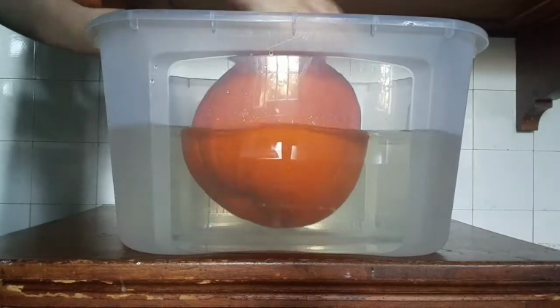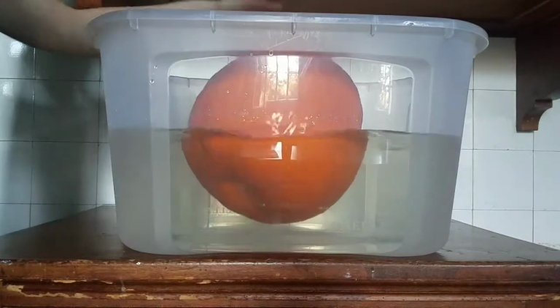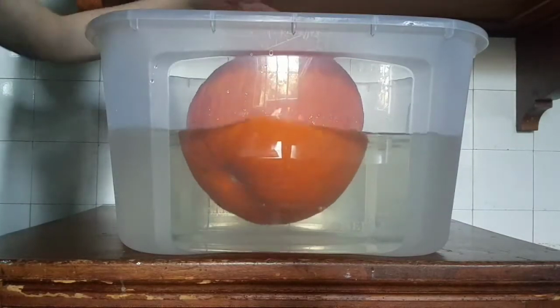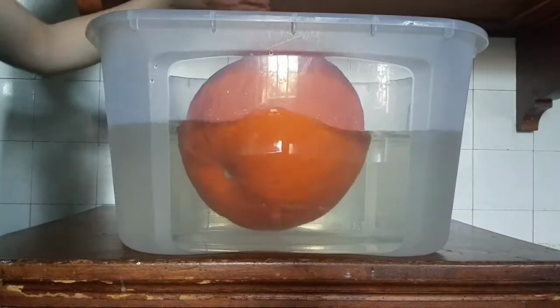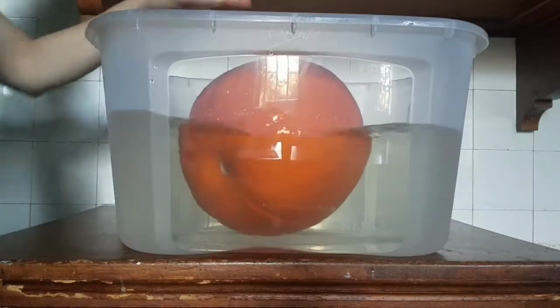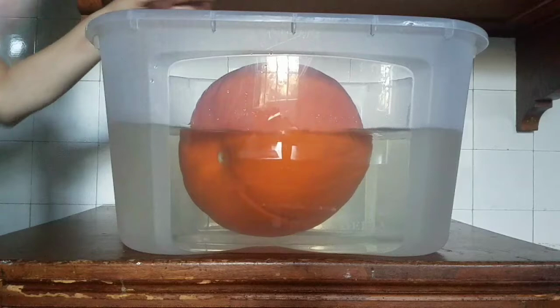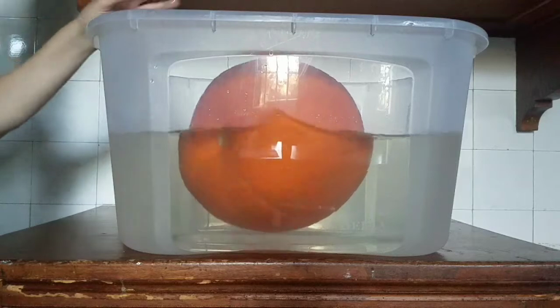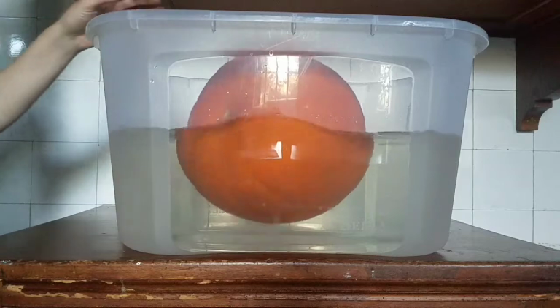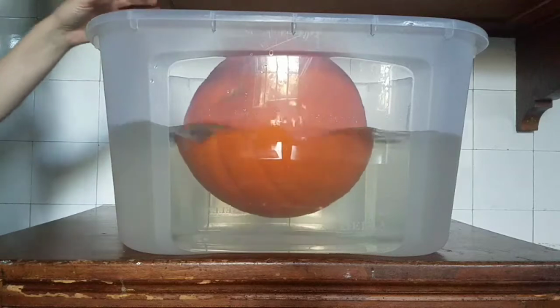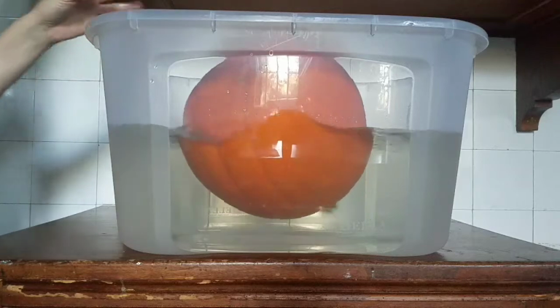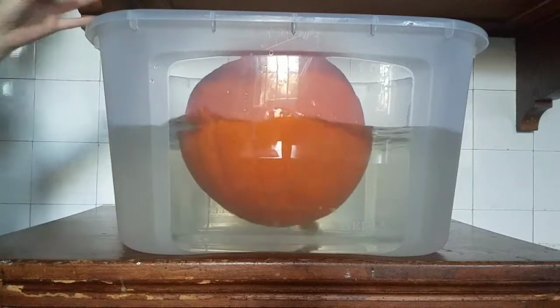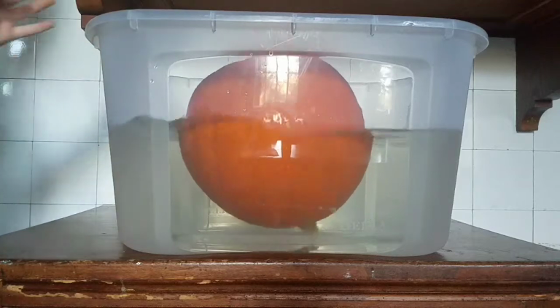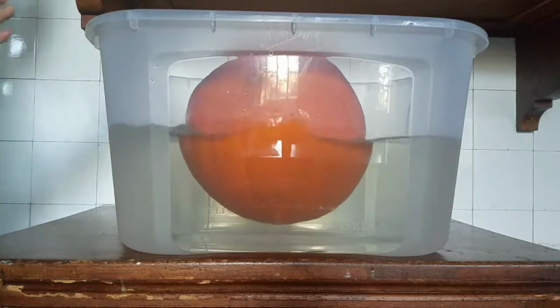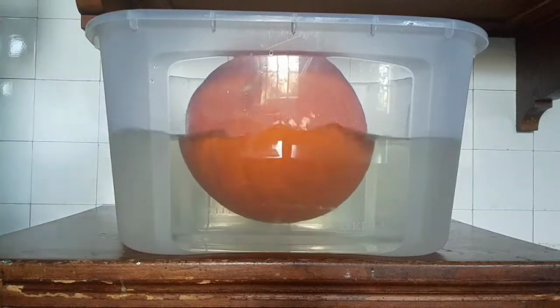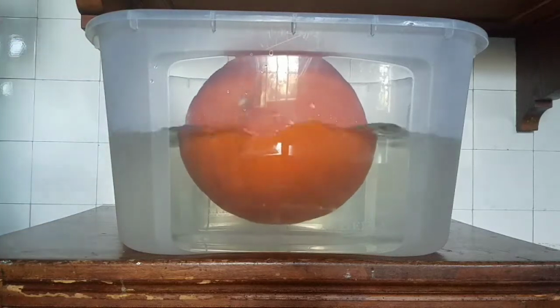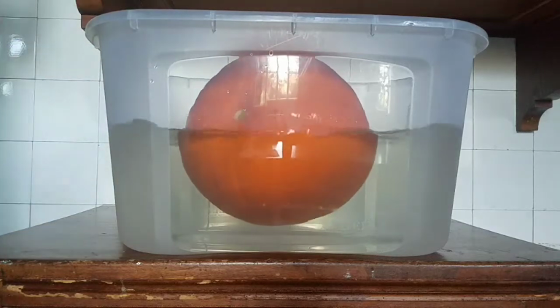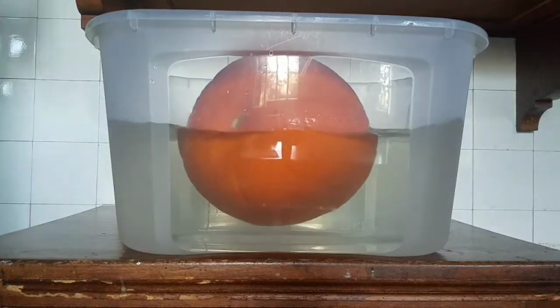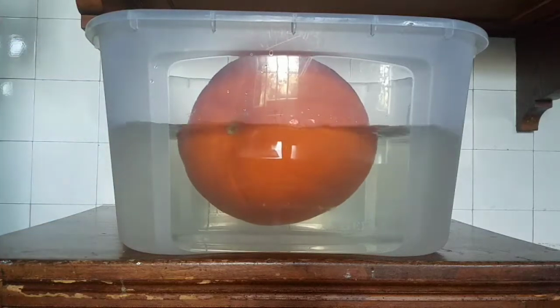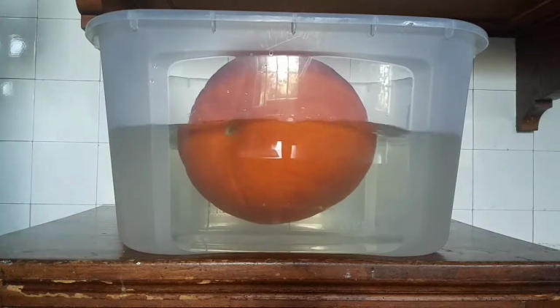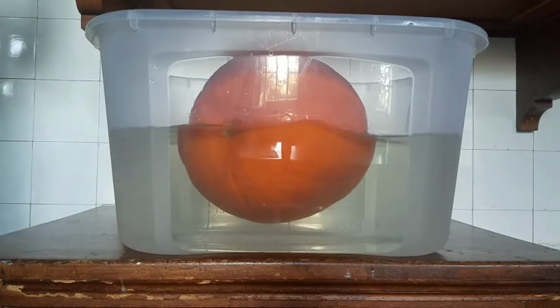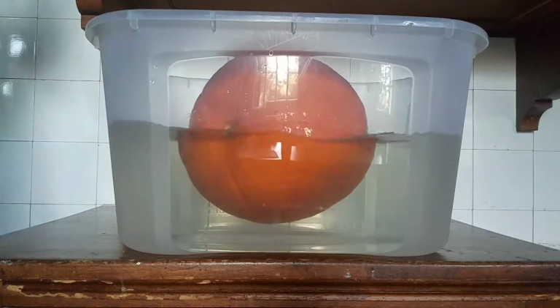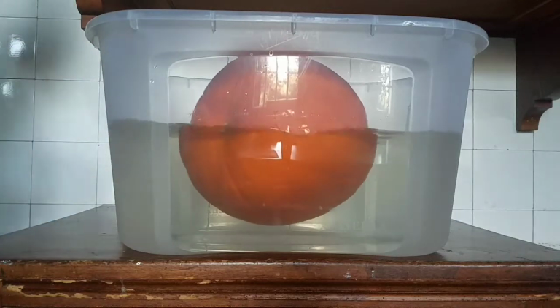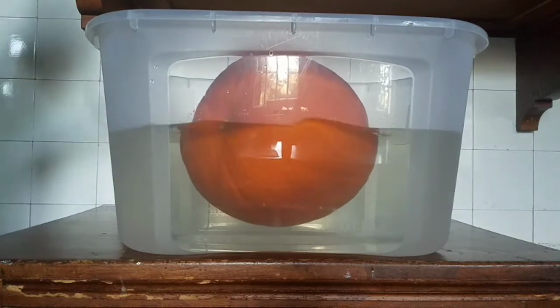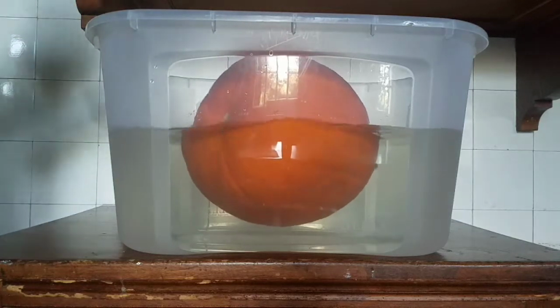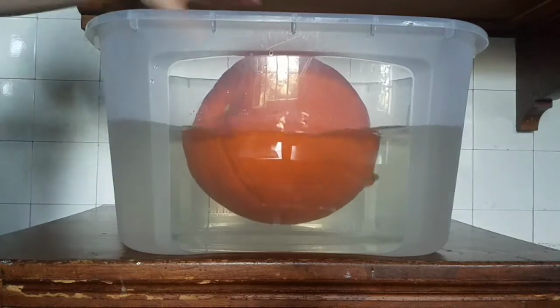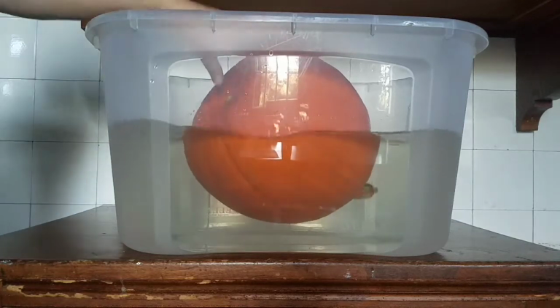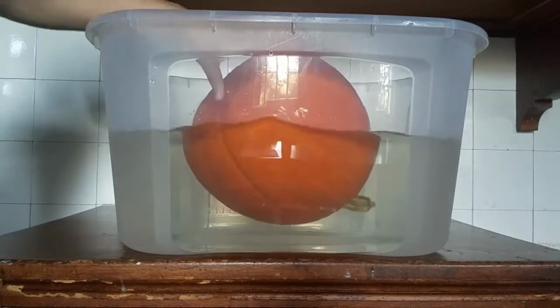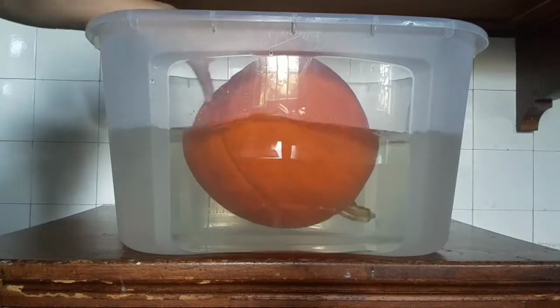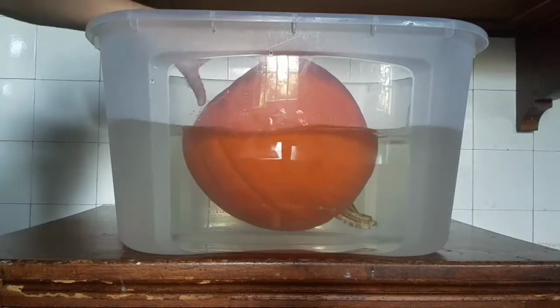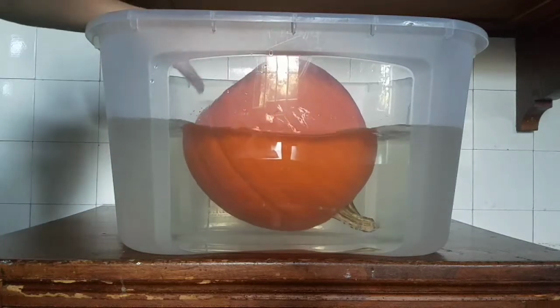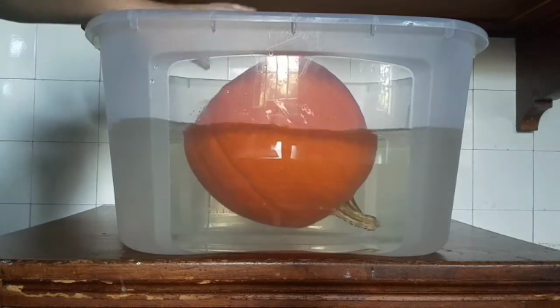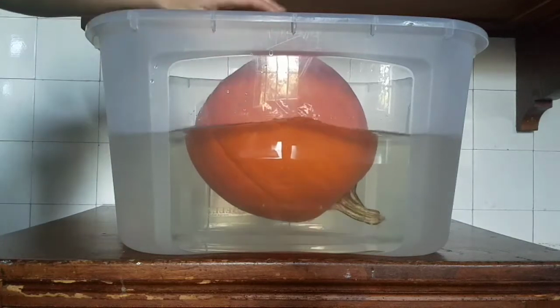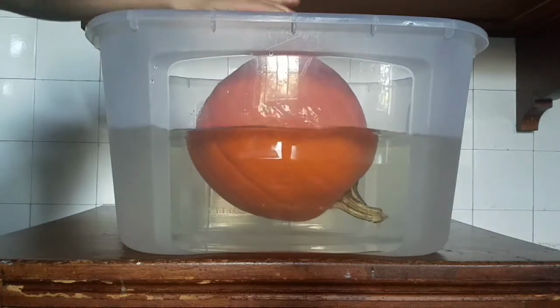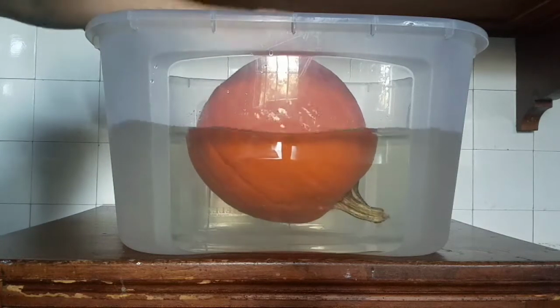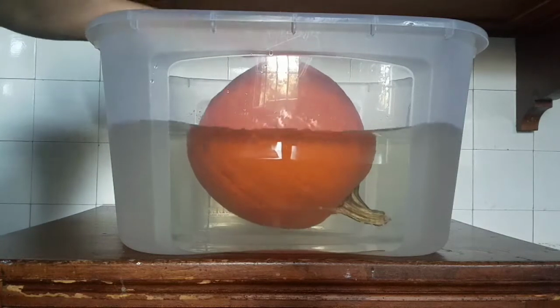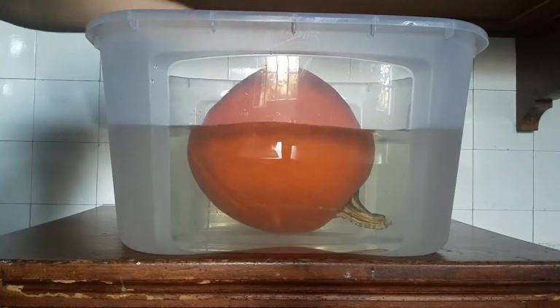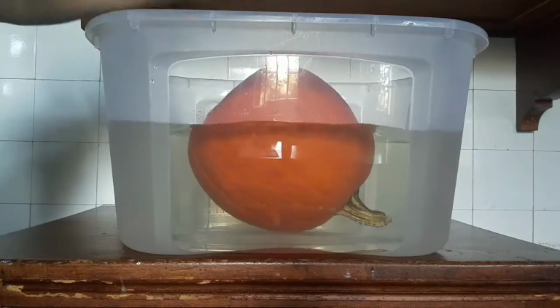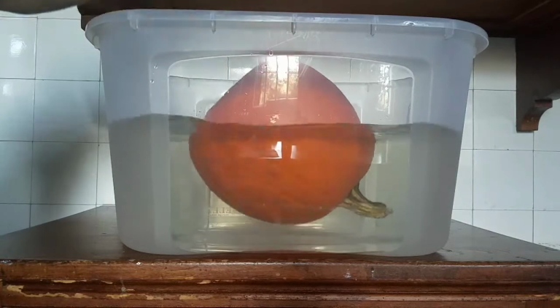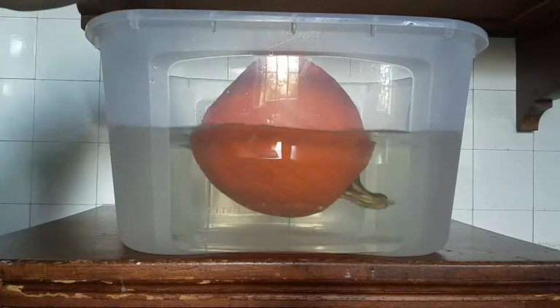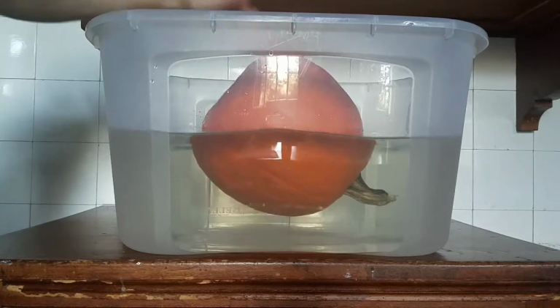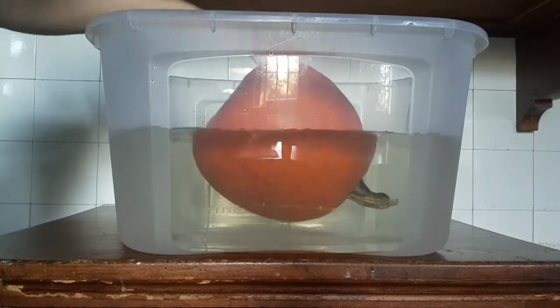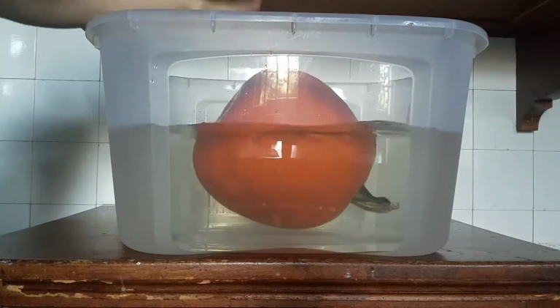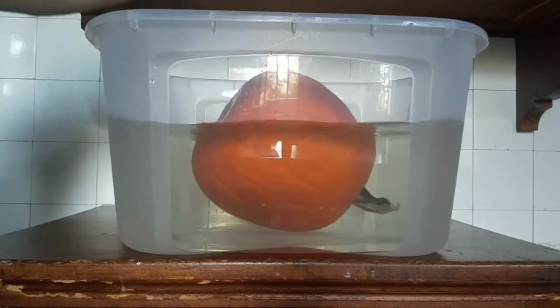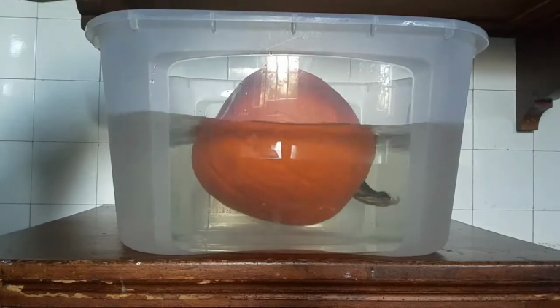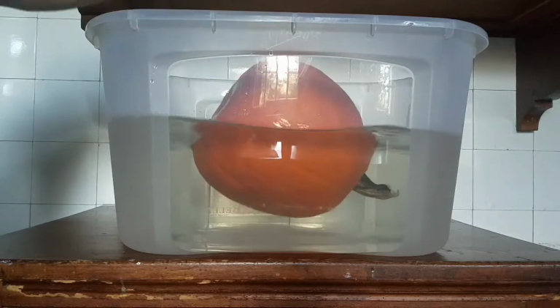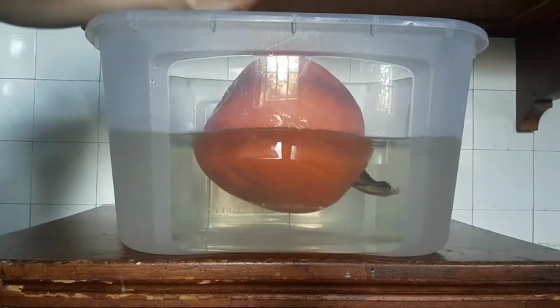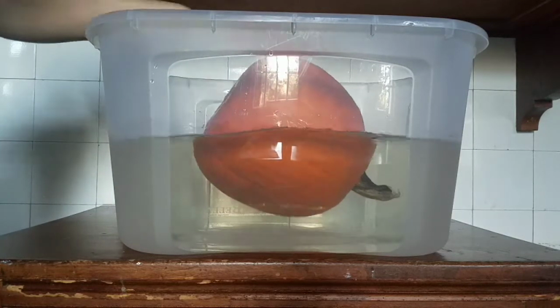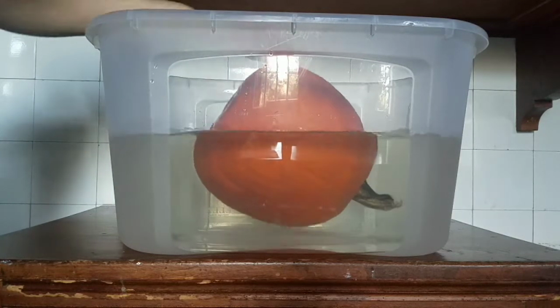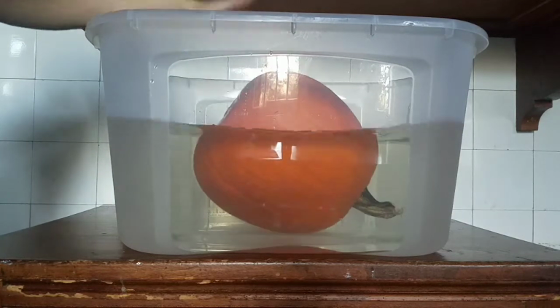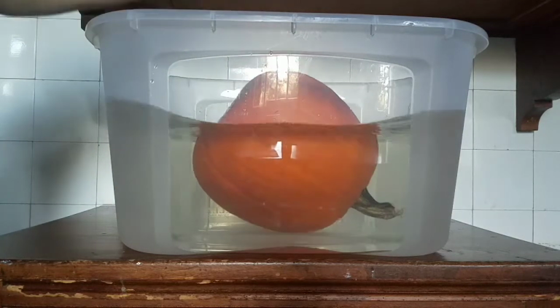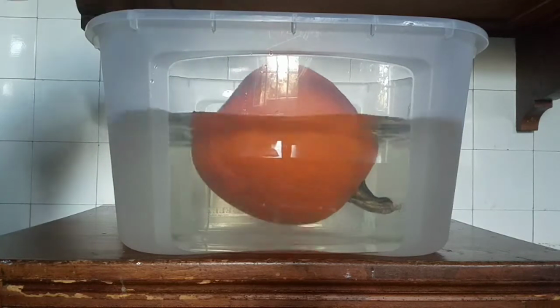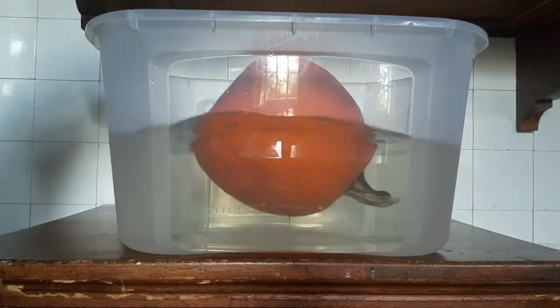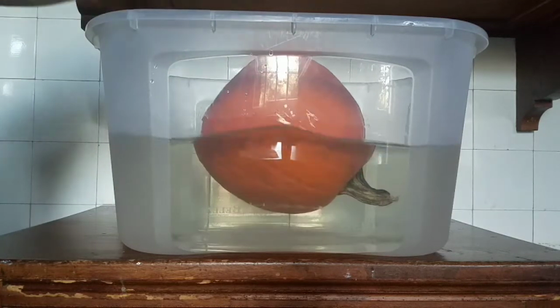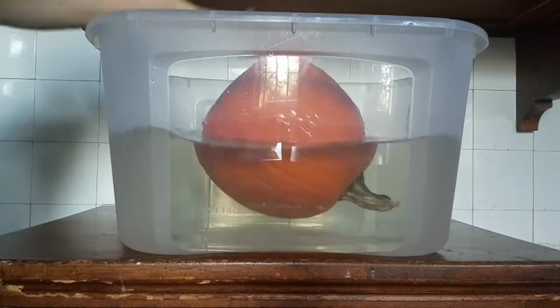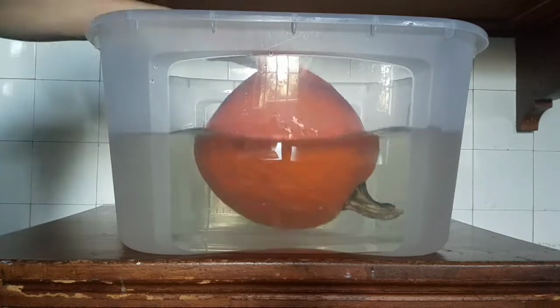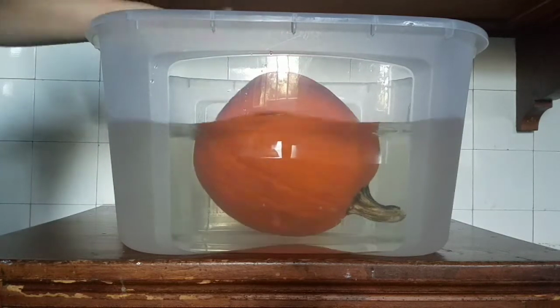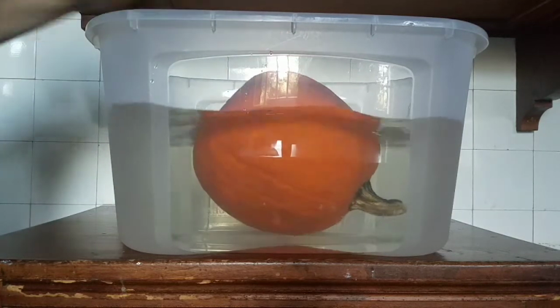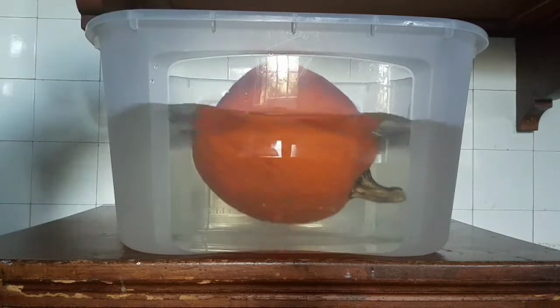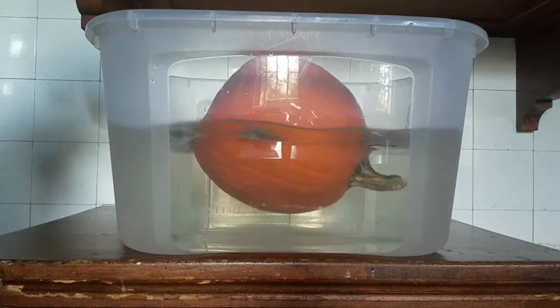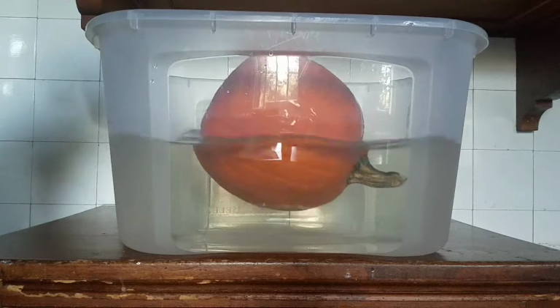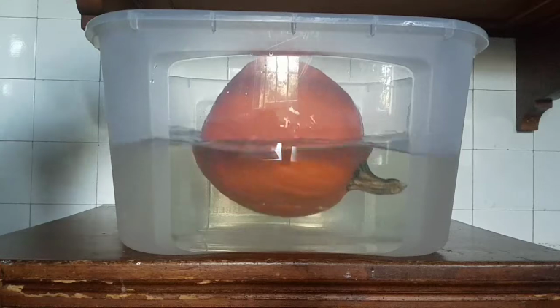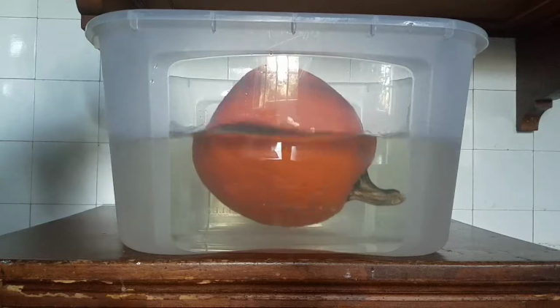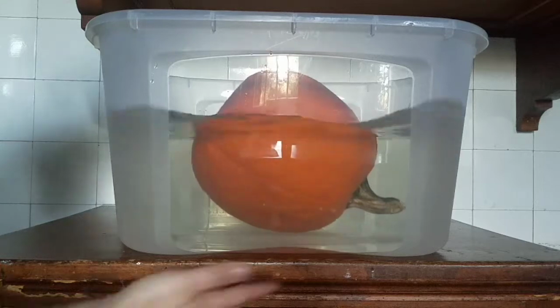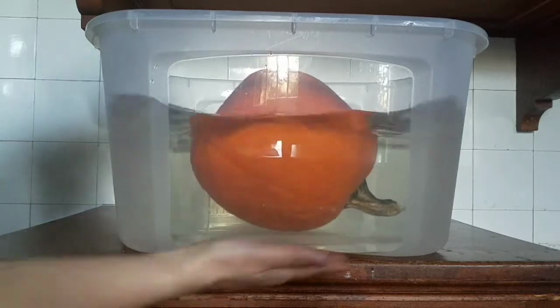What? It floats! Yes, that's right. This large pumpkin floats.